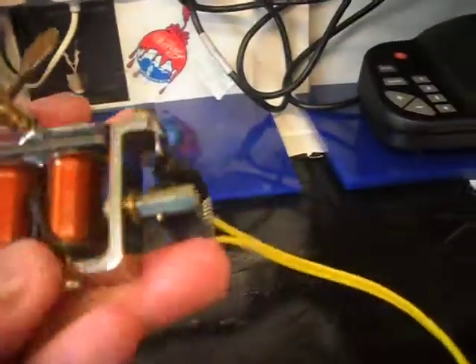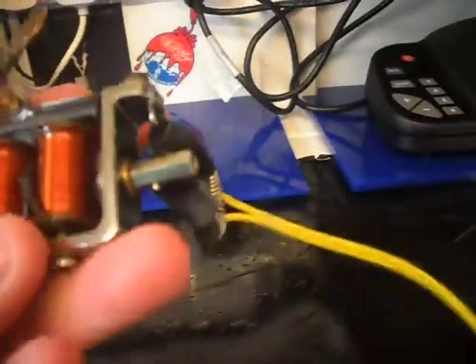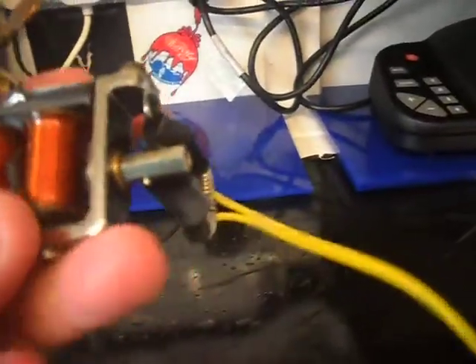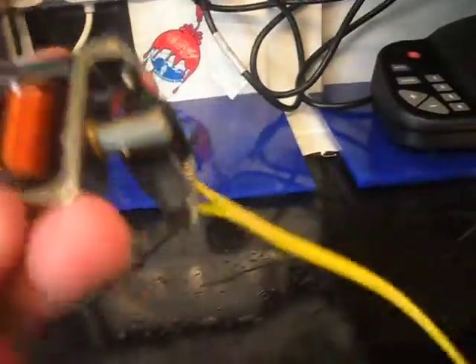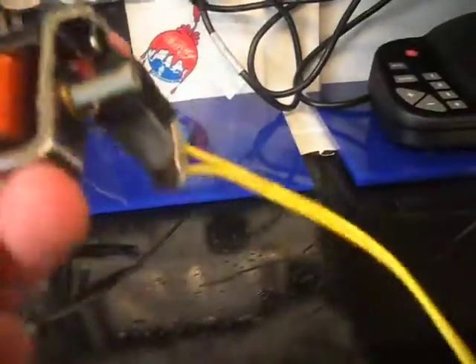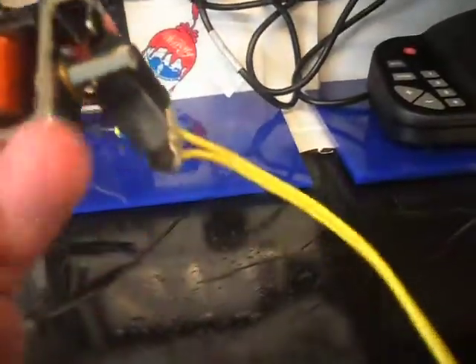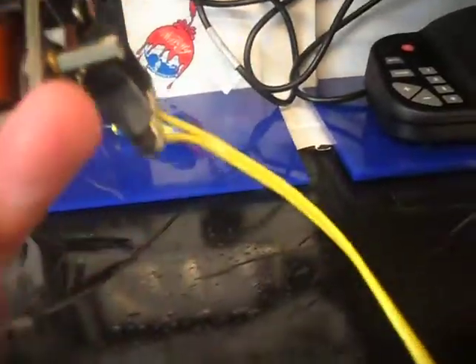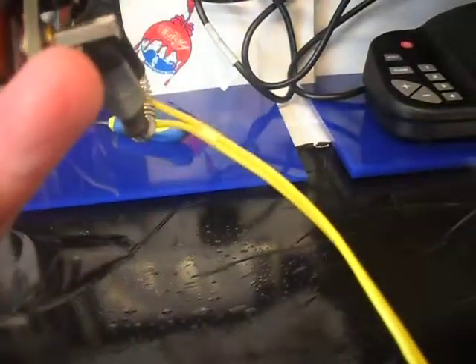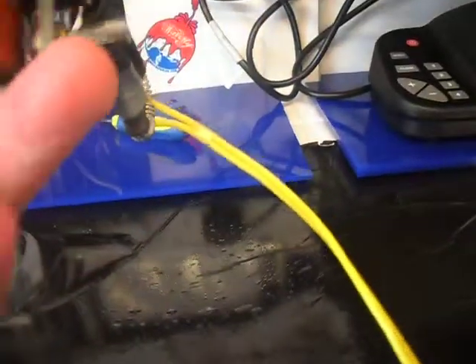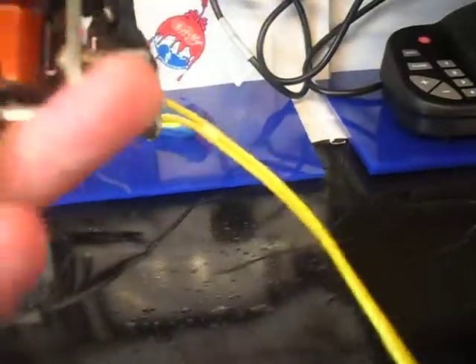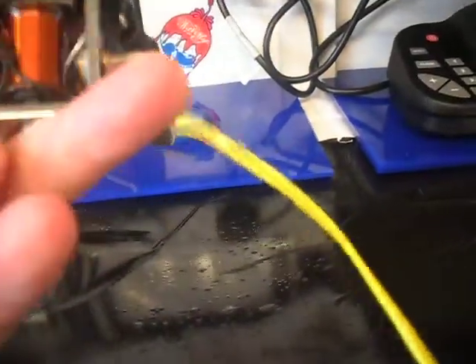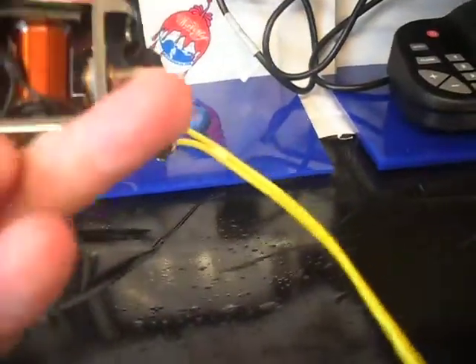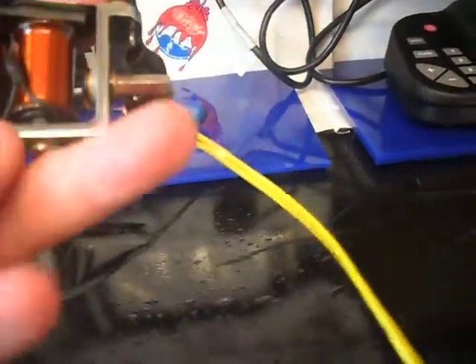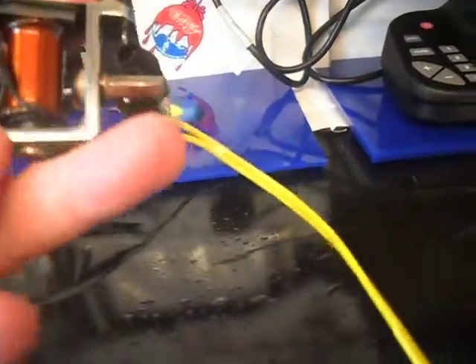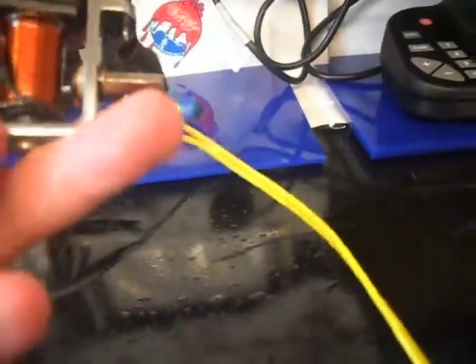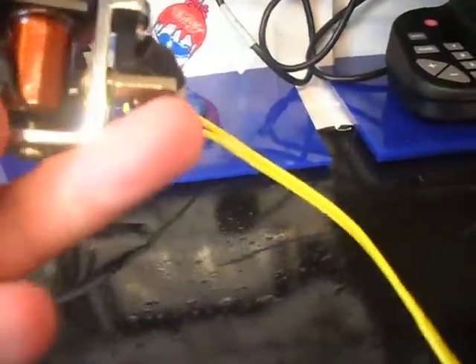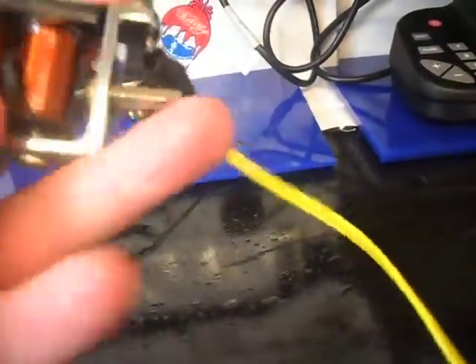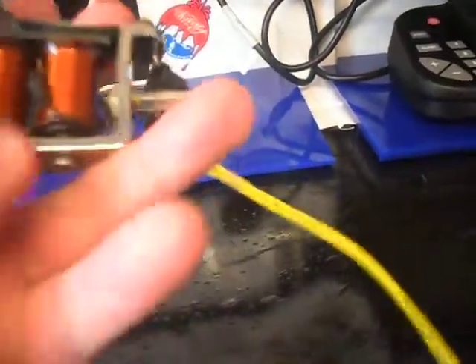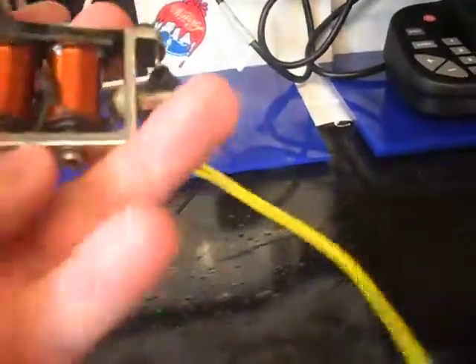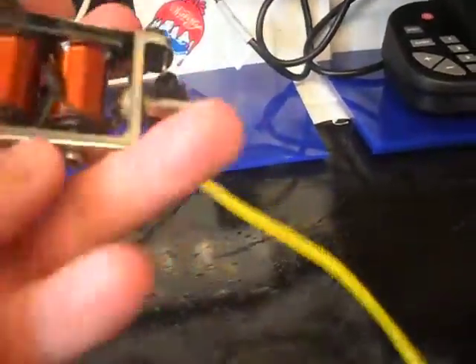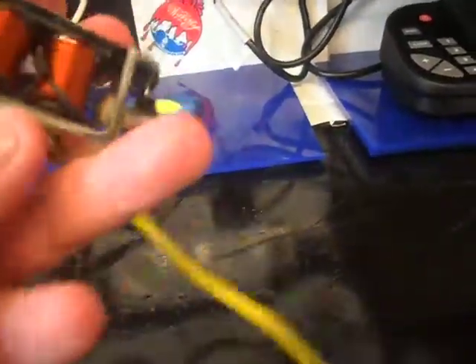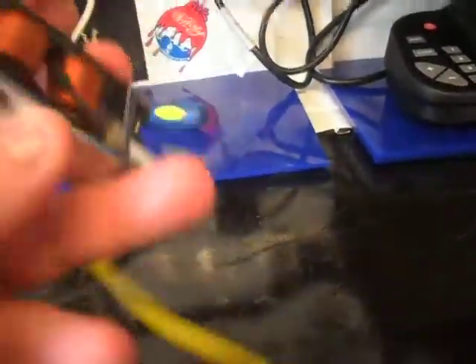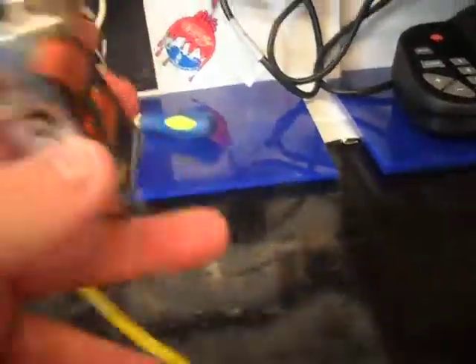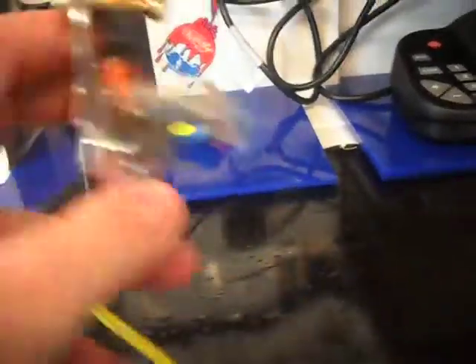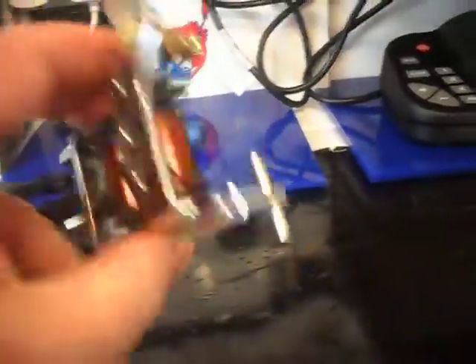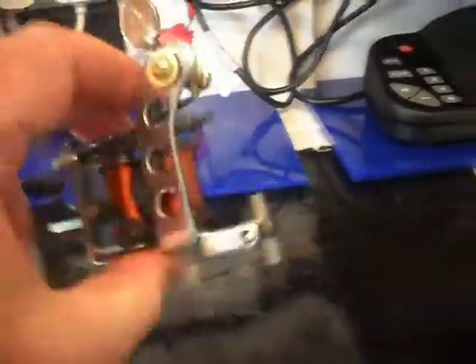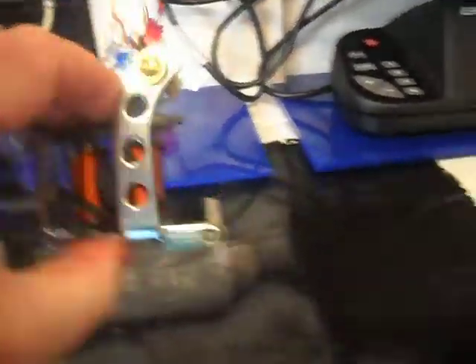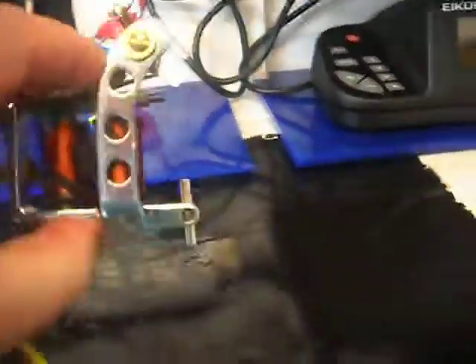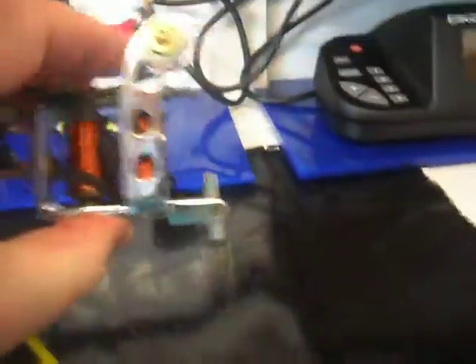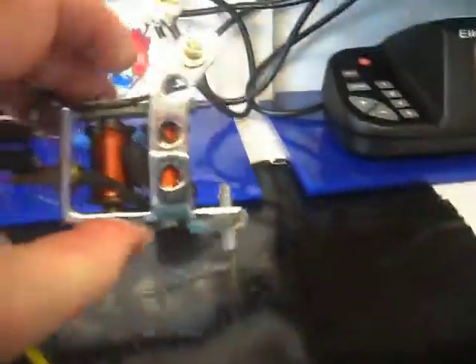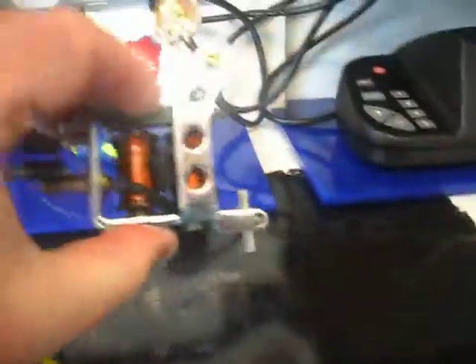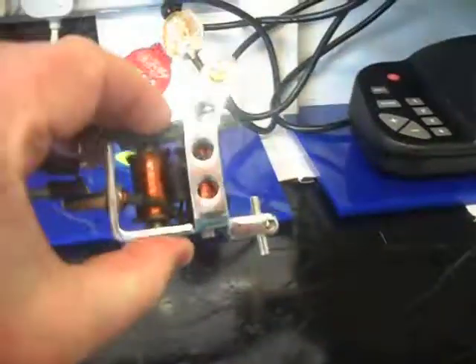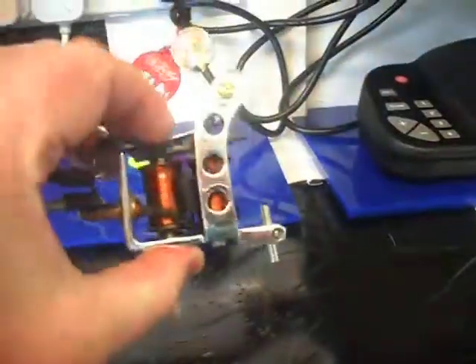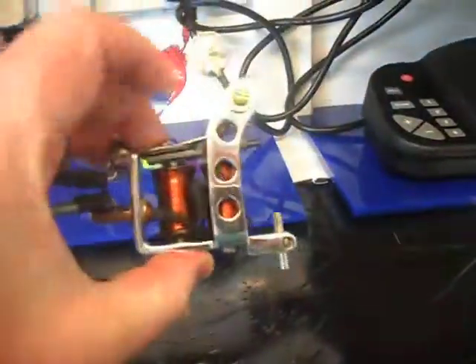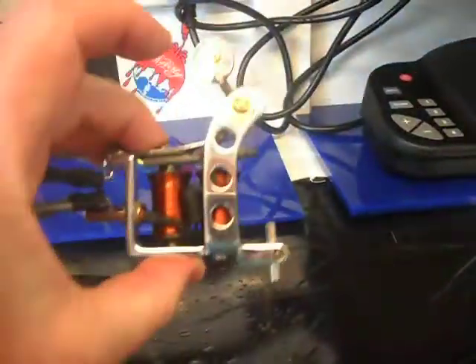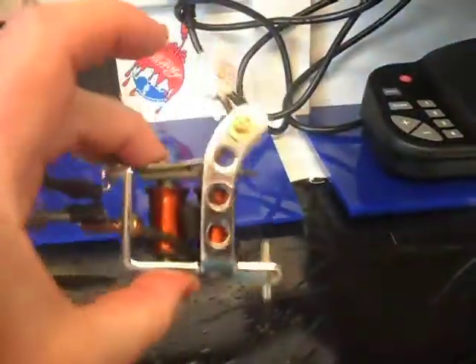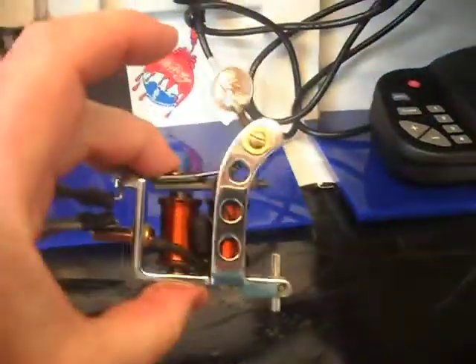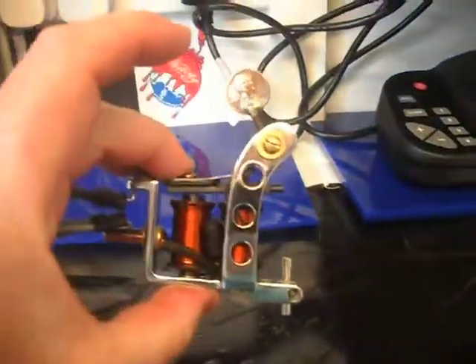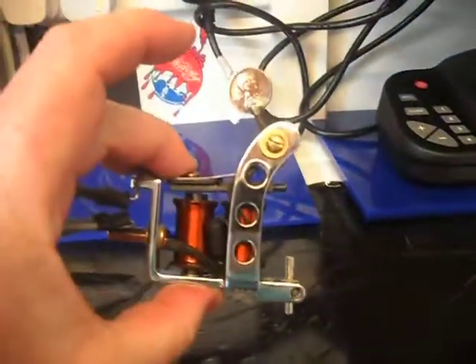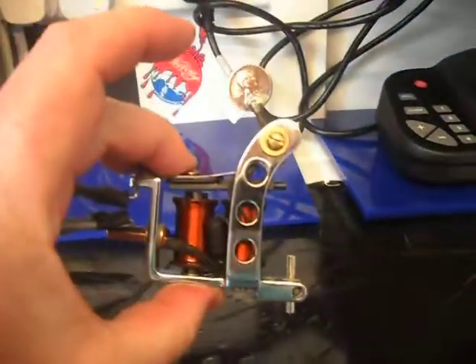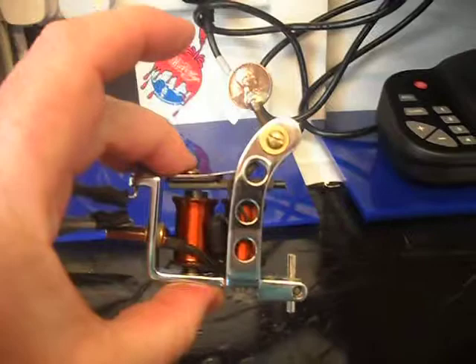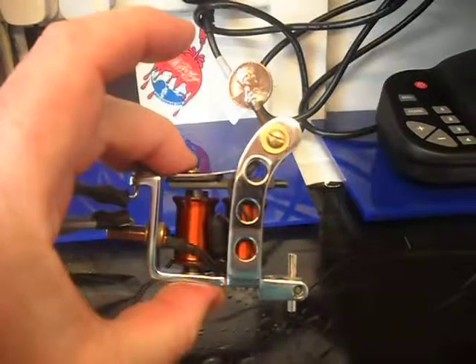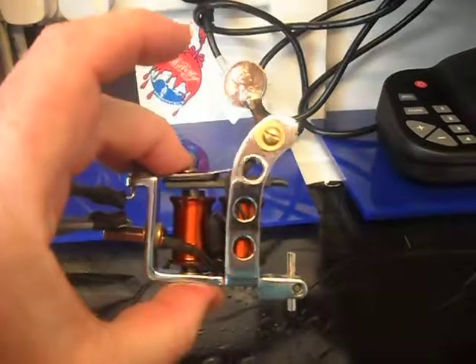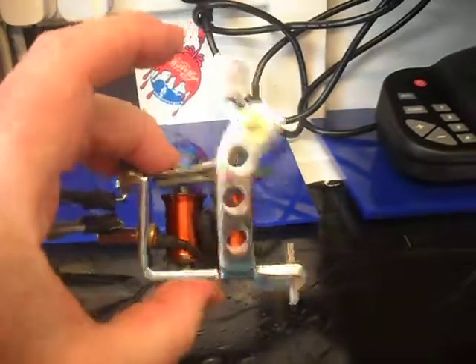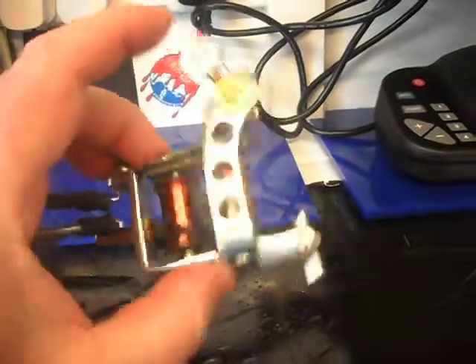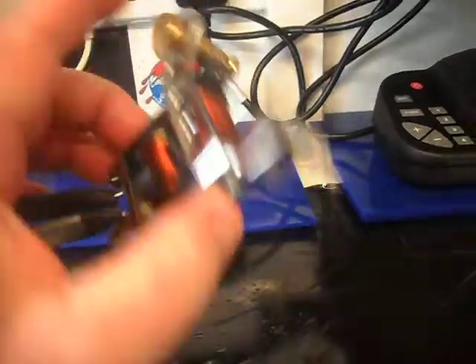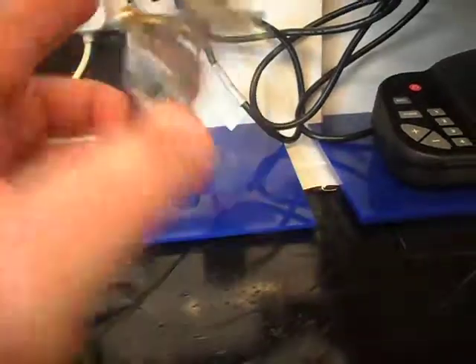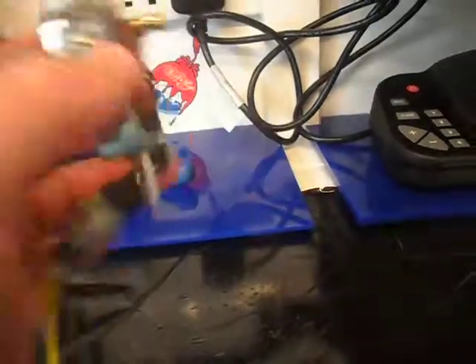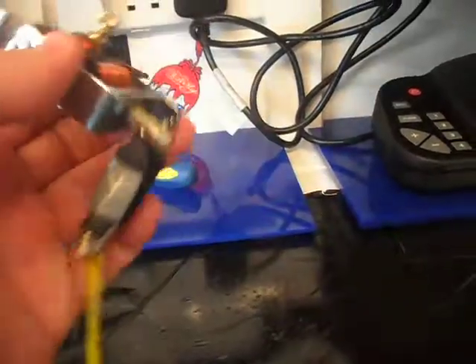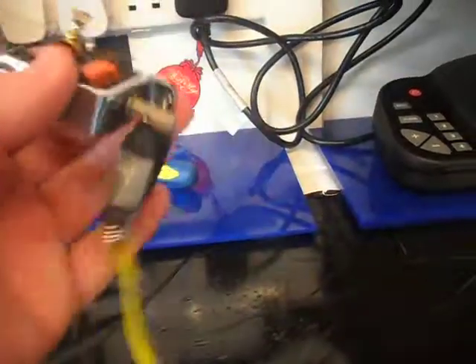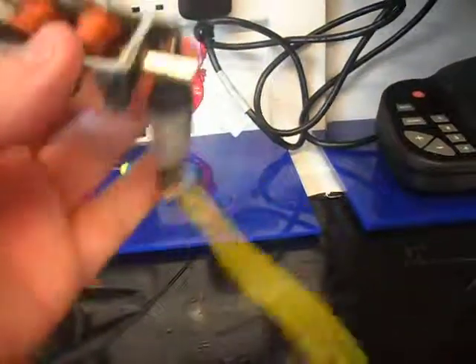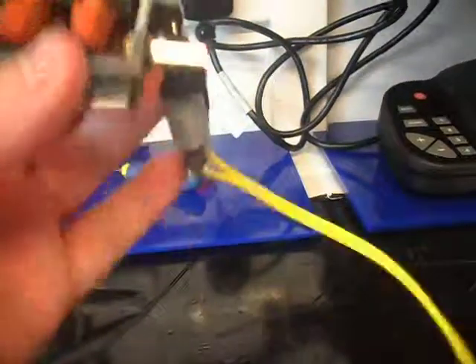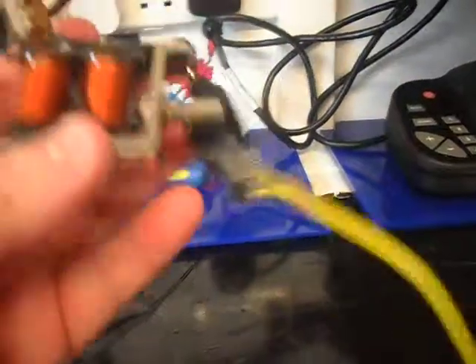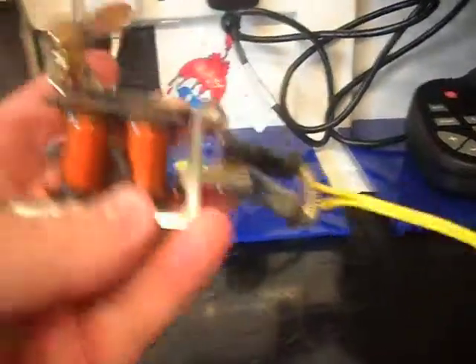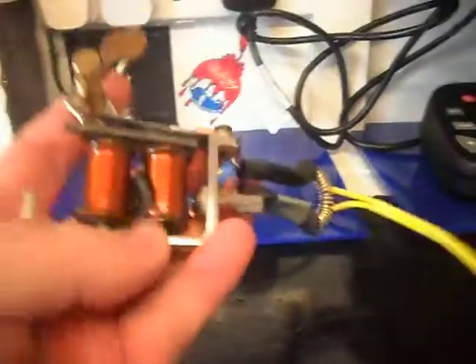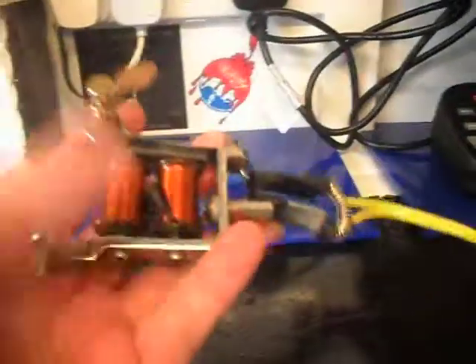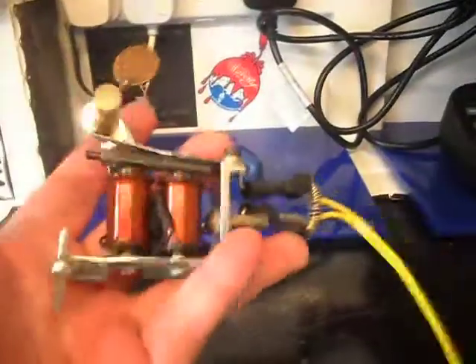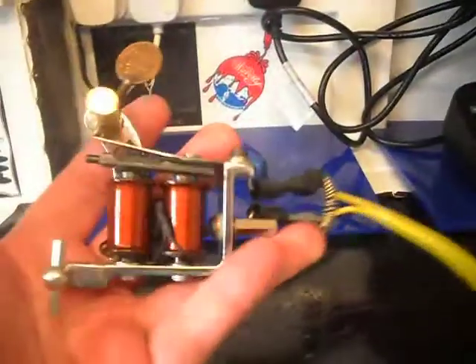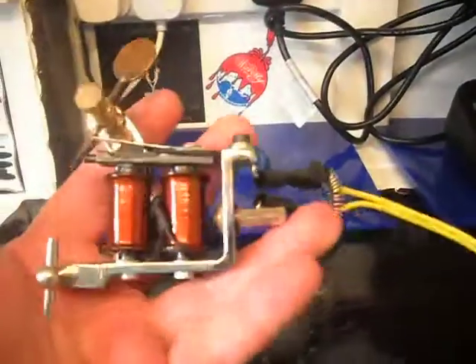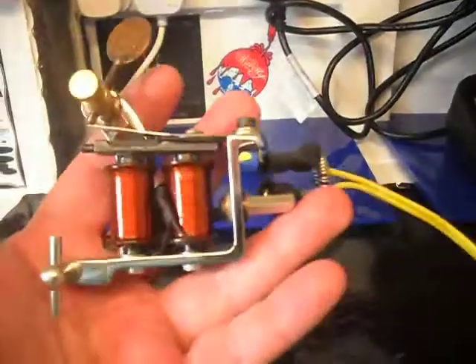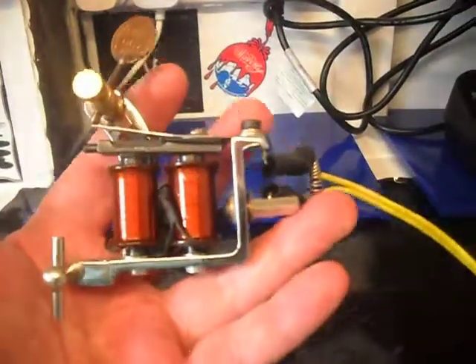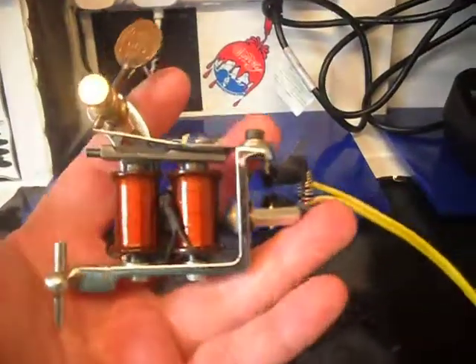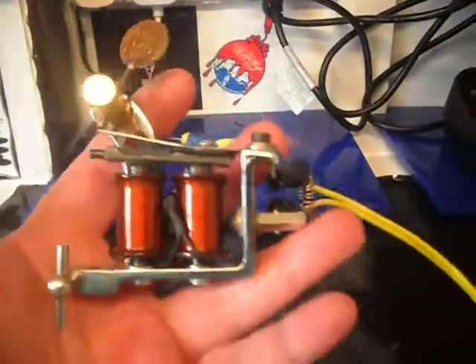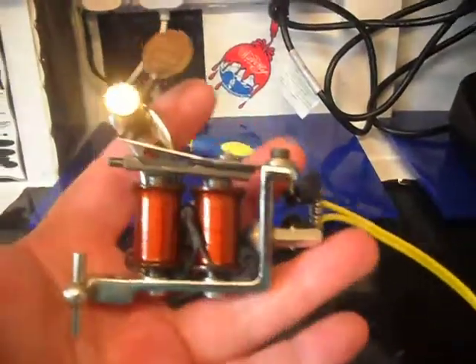And this is all built on an old Spalding frame from like 1985 or '86 or something.